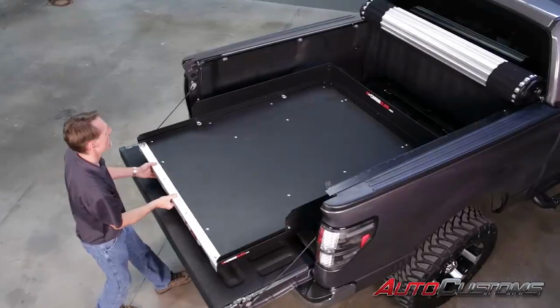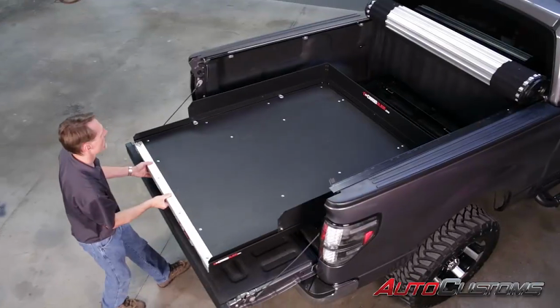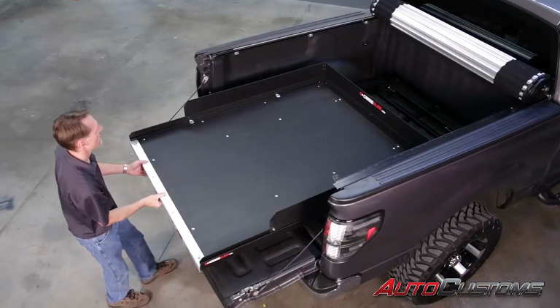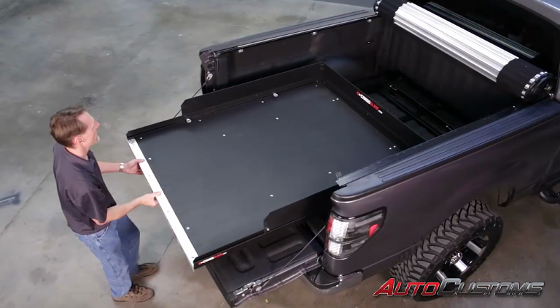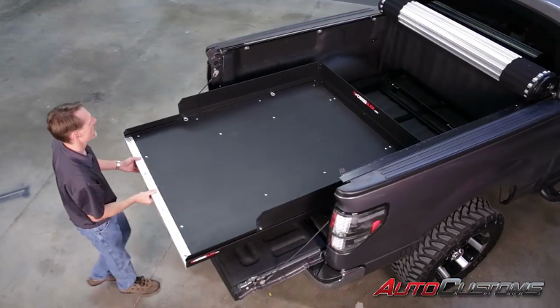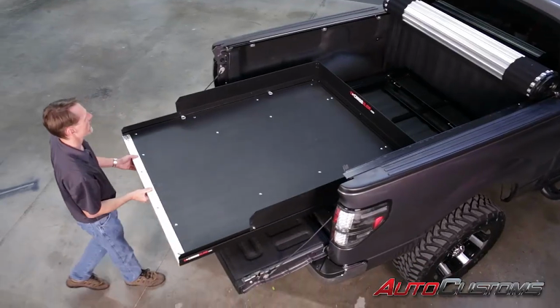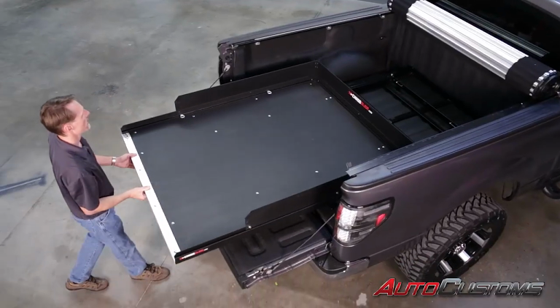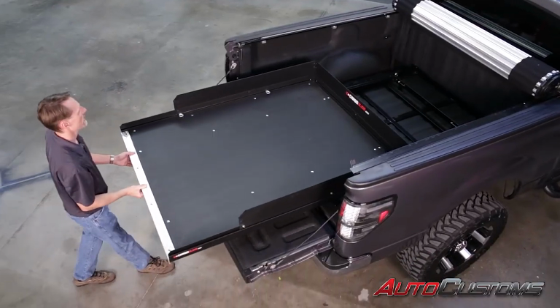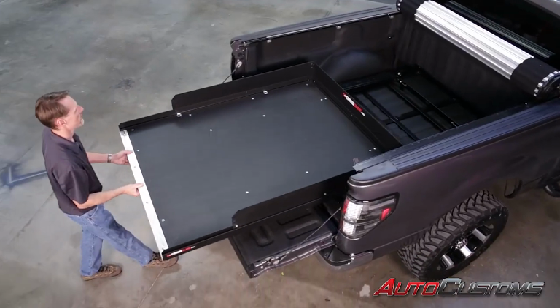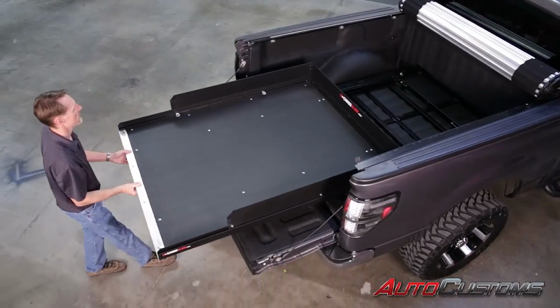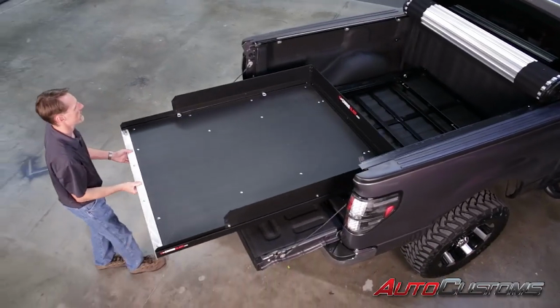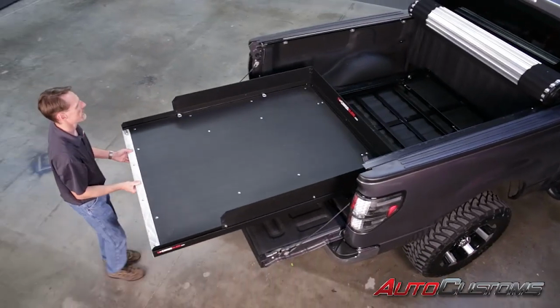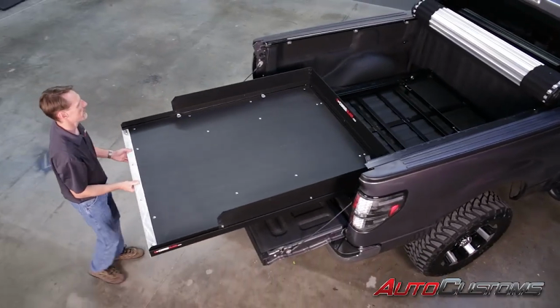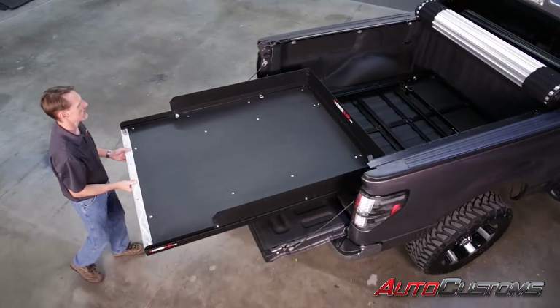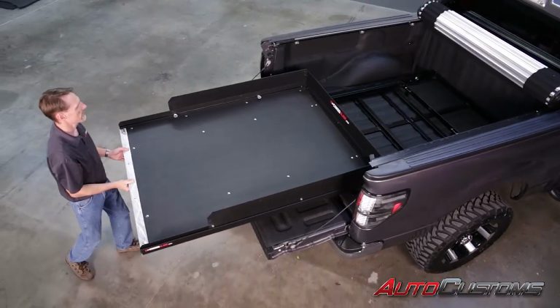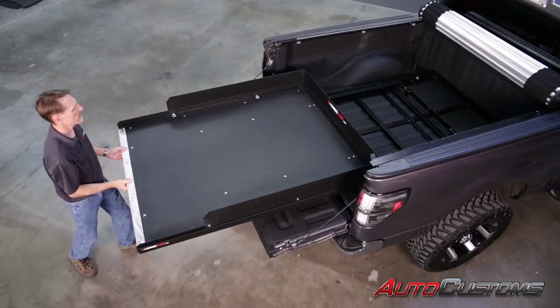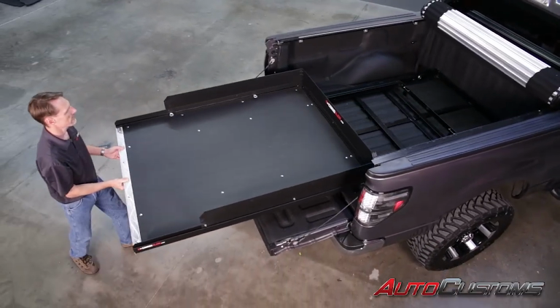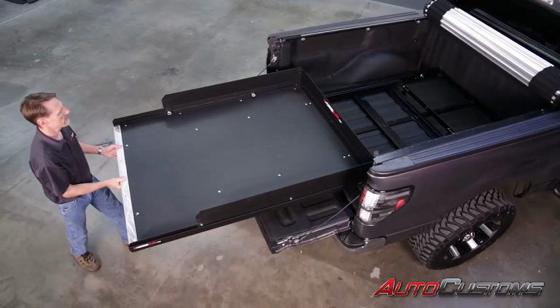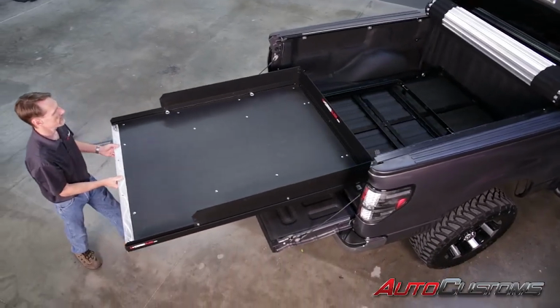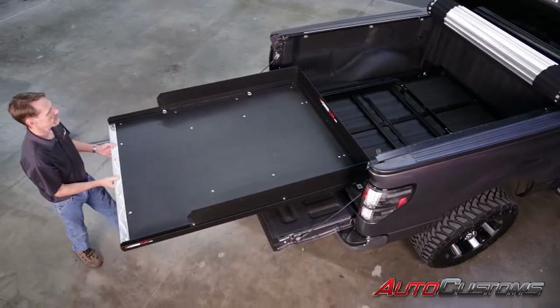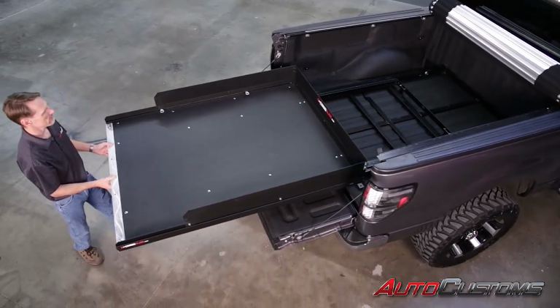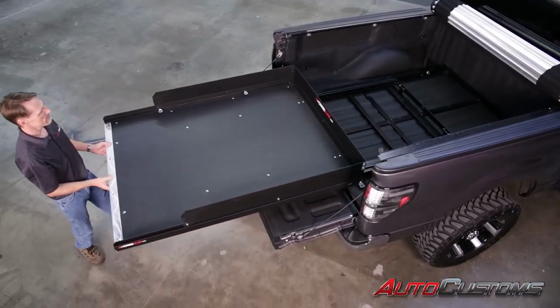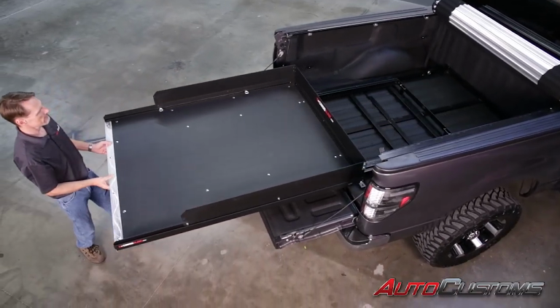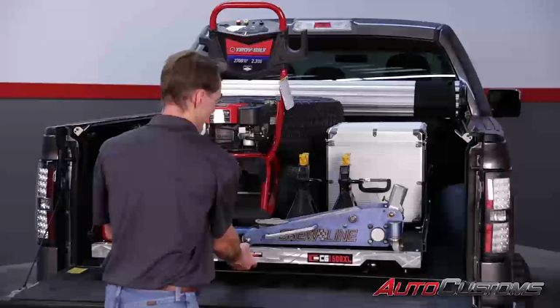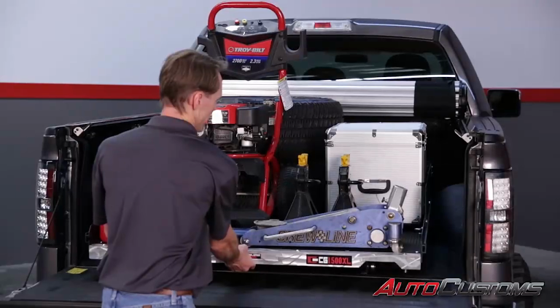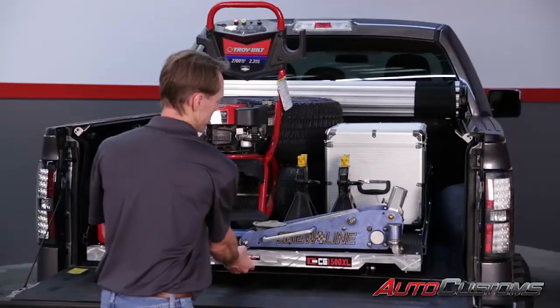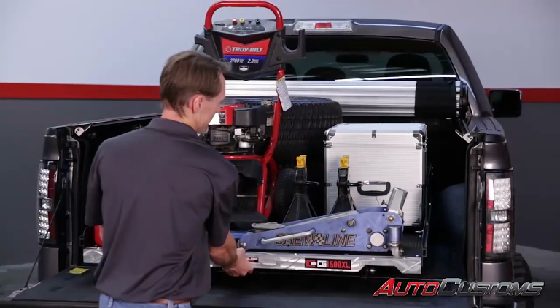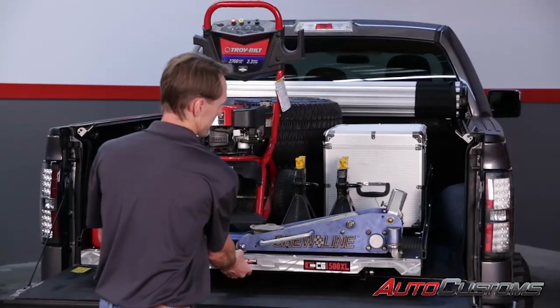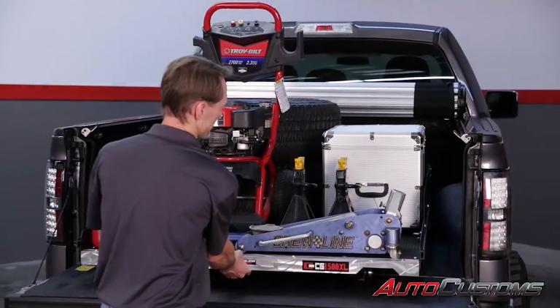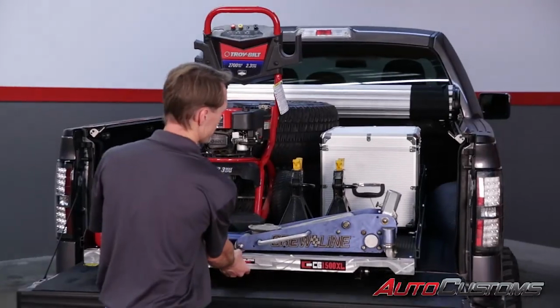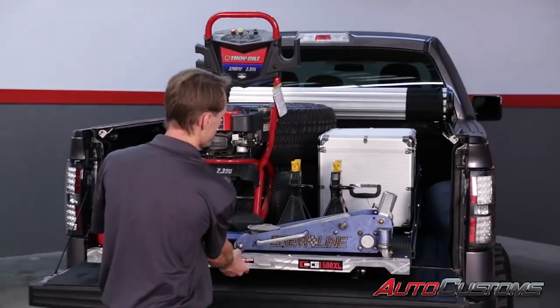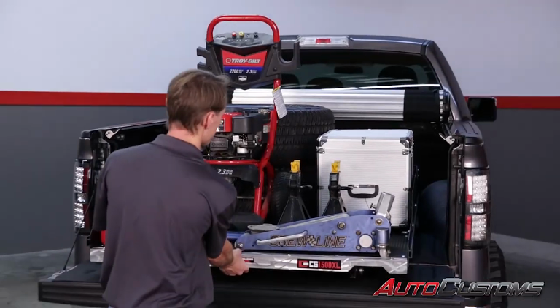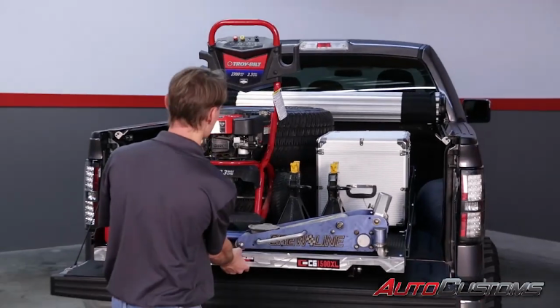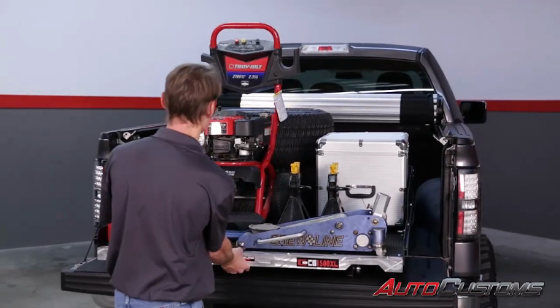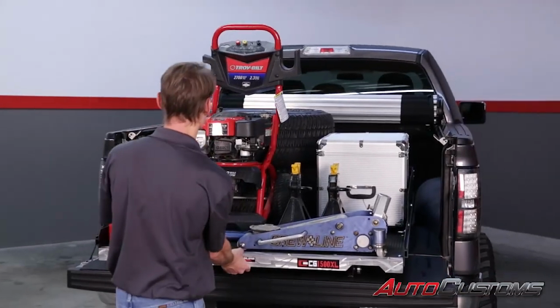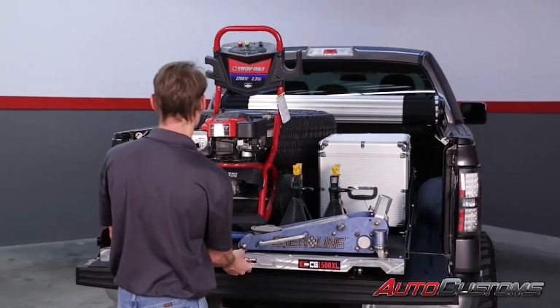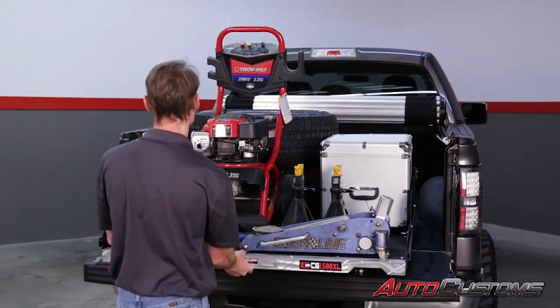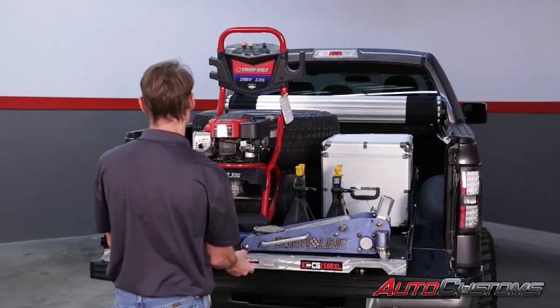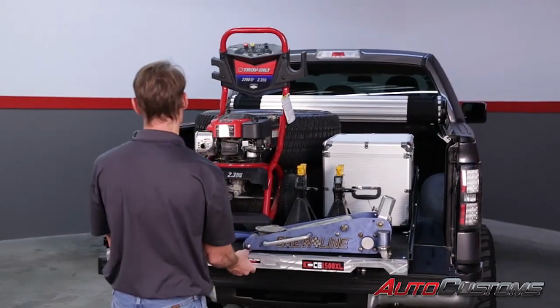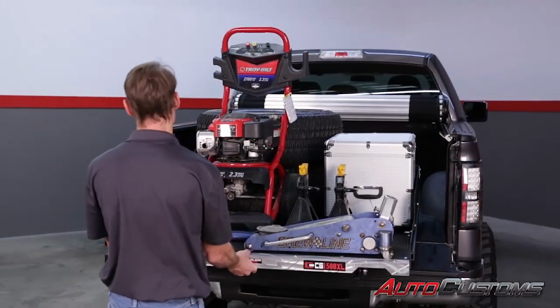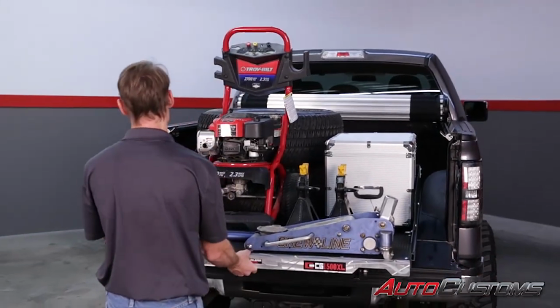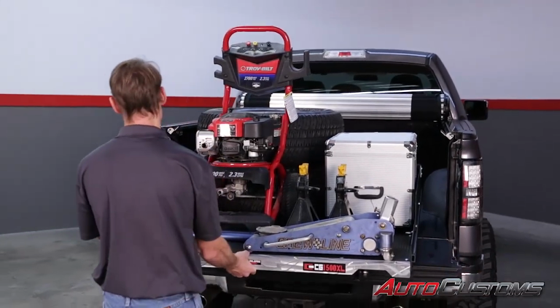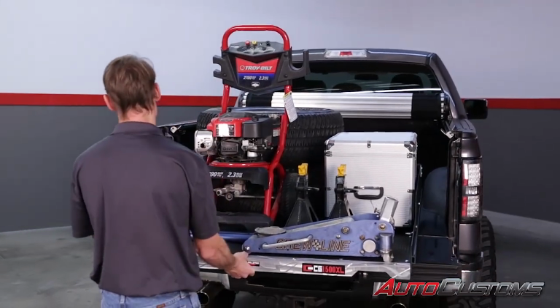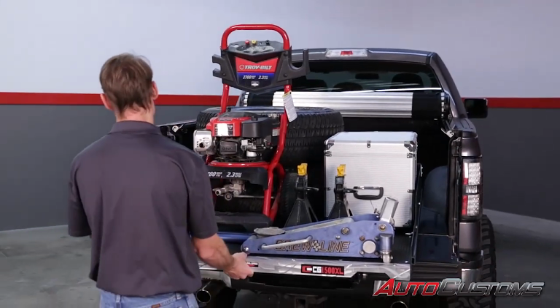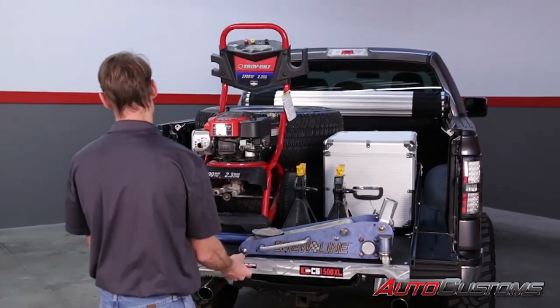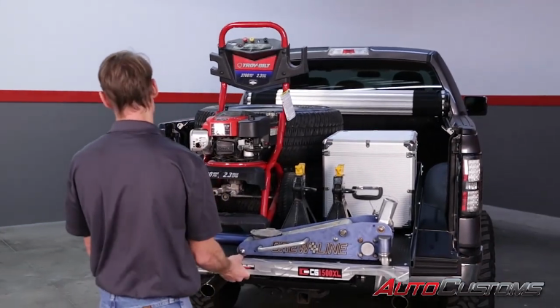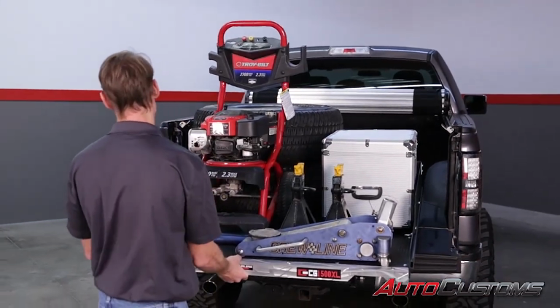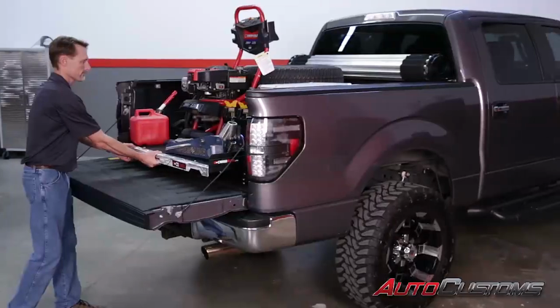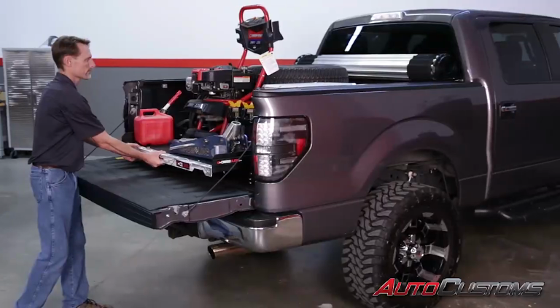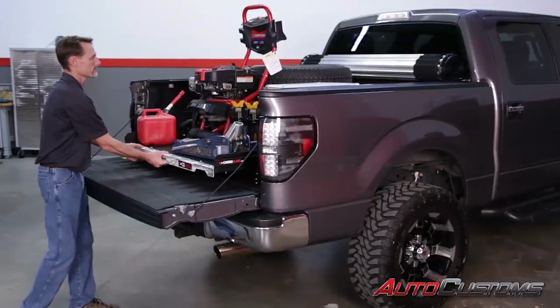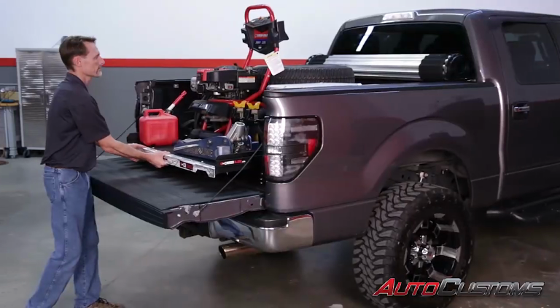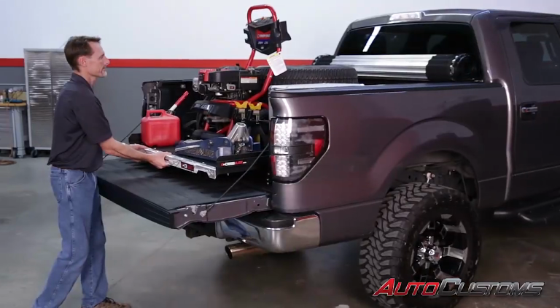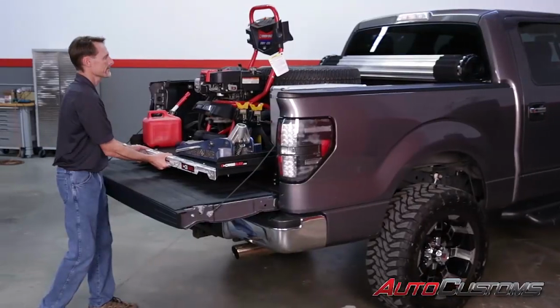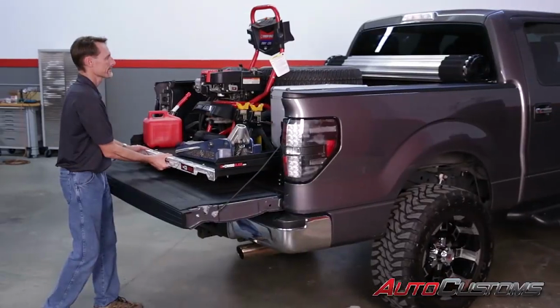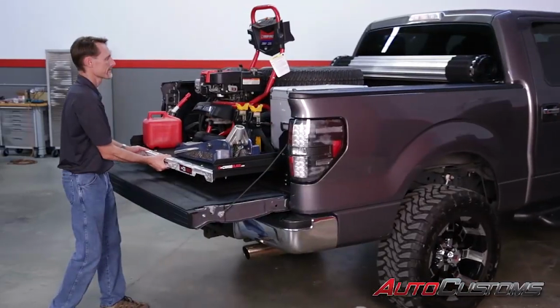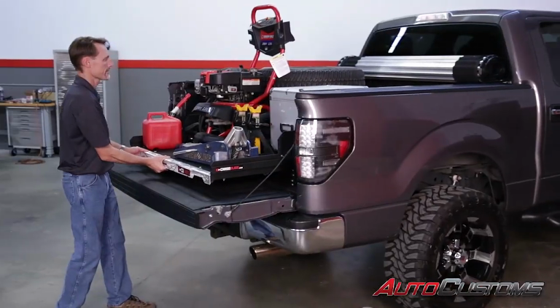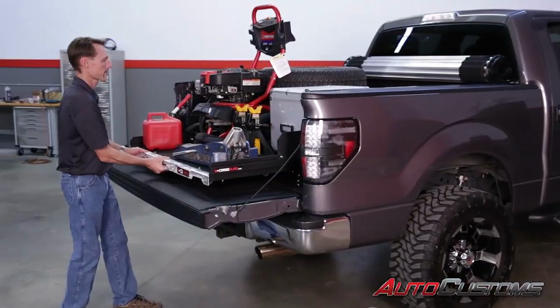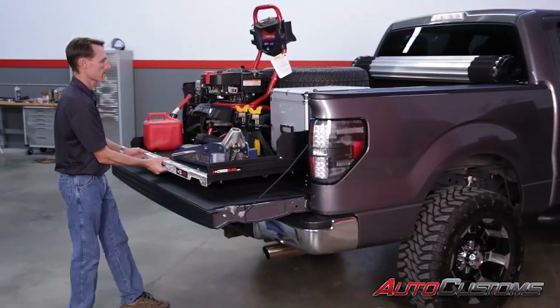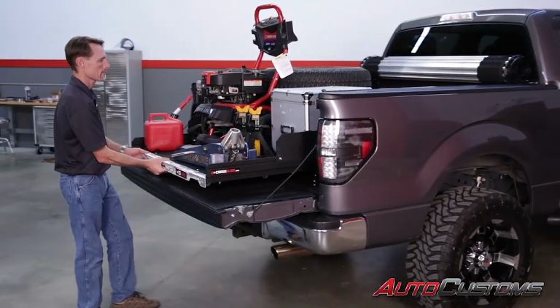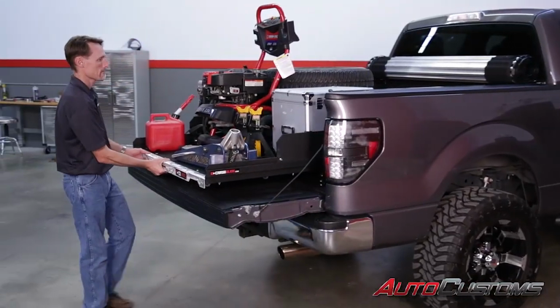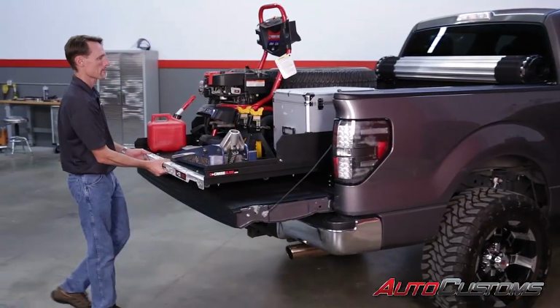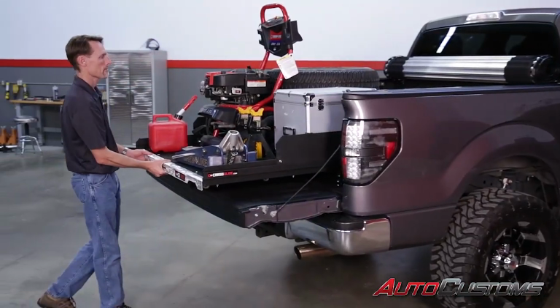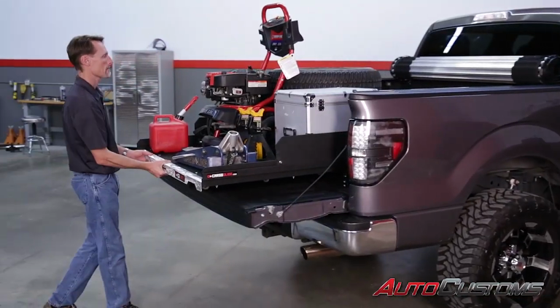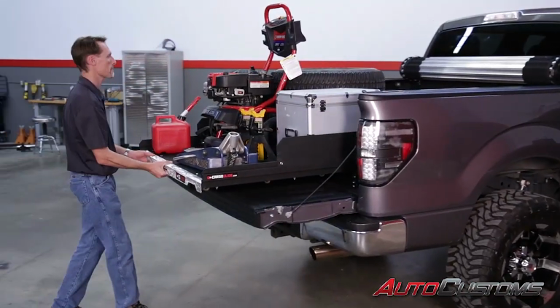The Cargo Glide will slide out 100% of the length of itself, making it easy to access your gear, especially if you have a truck with a lift or bigger wheels and tires.